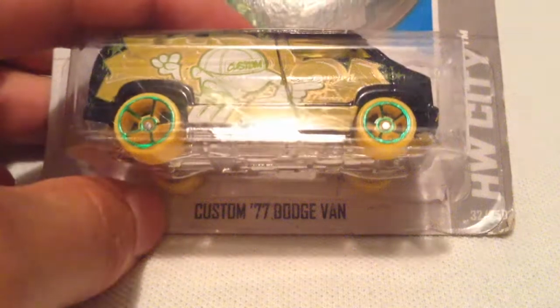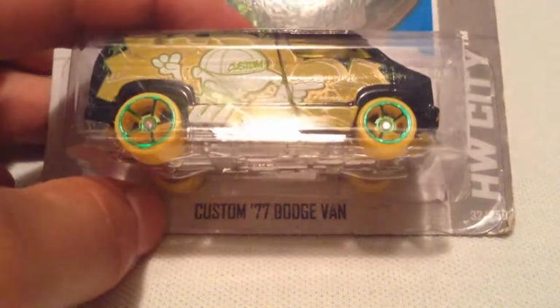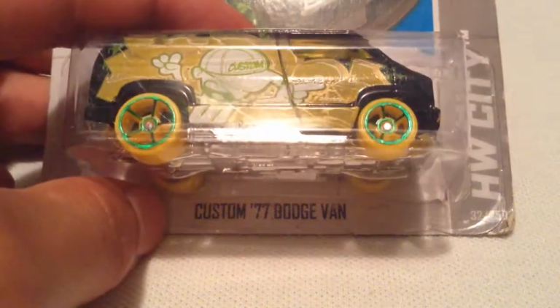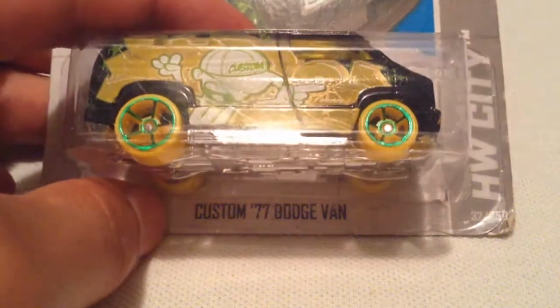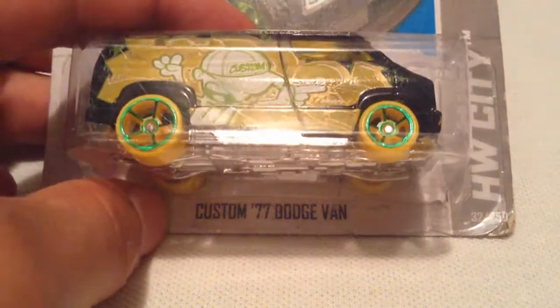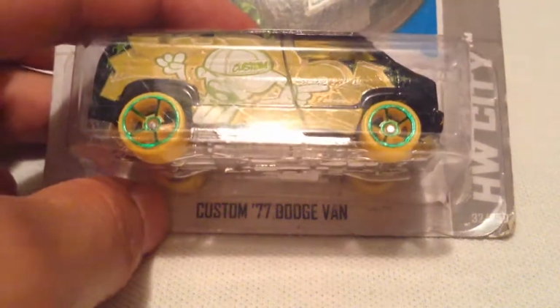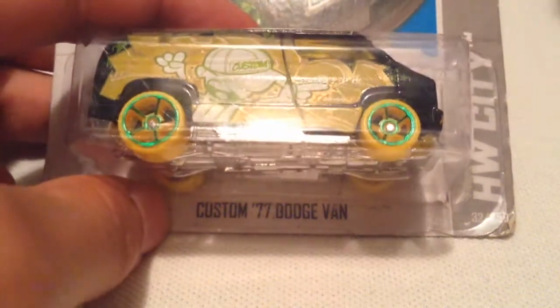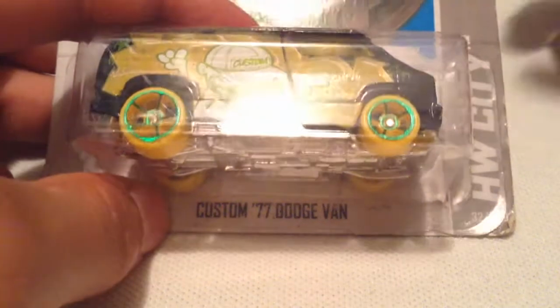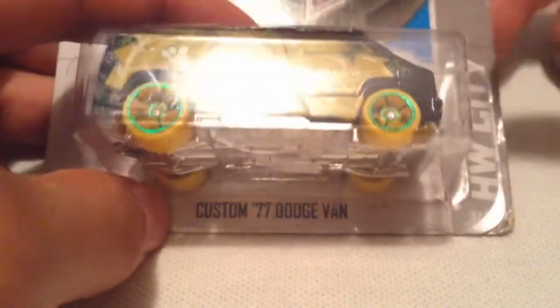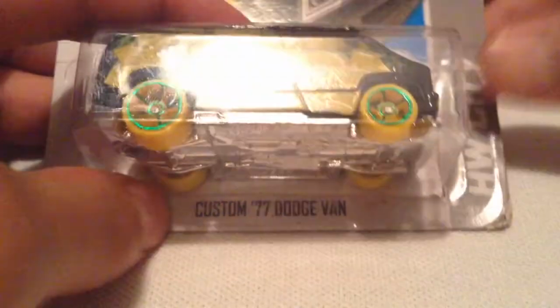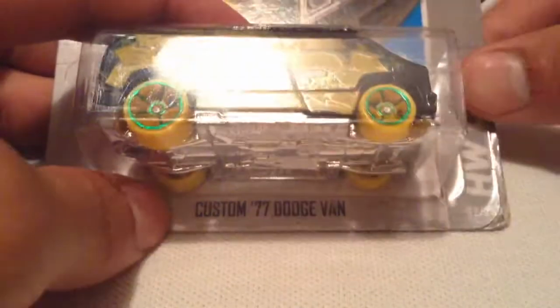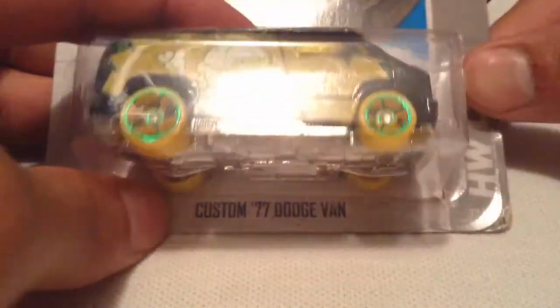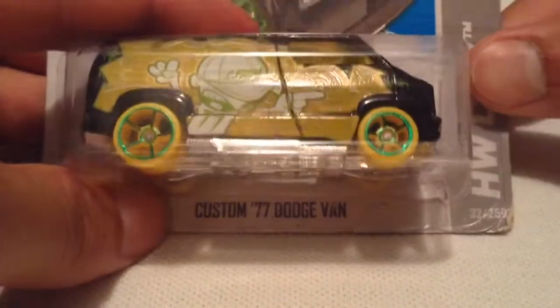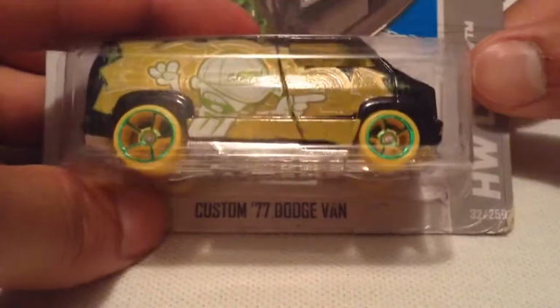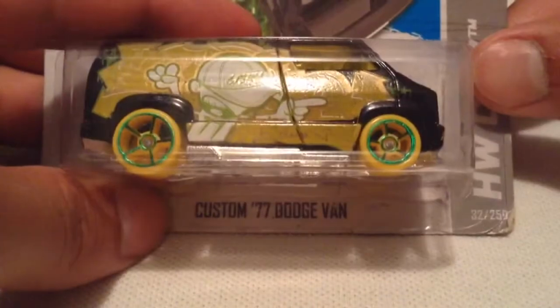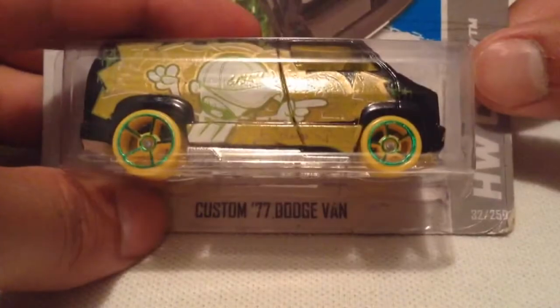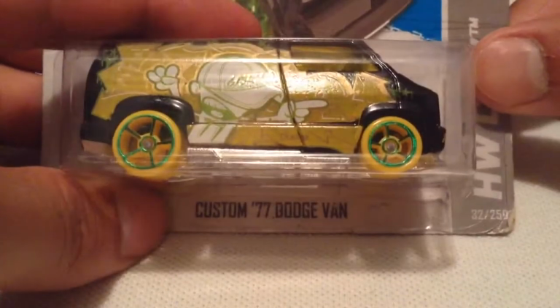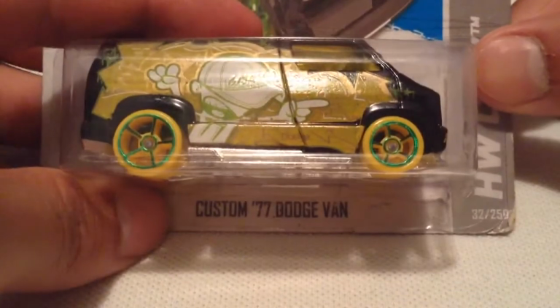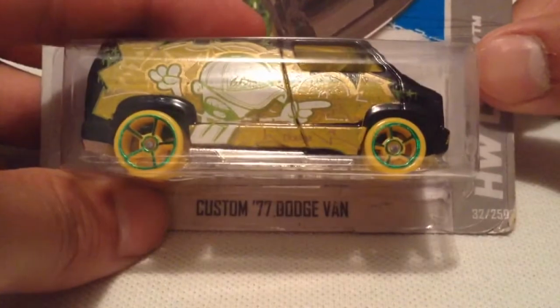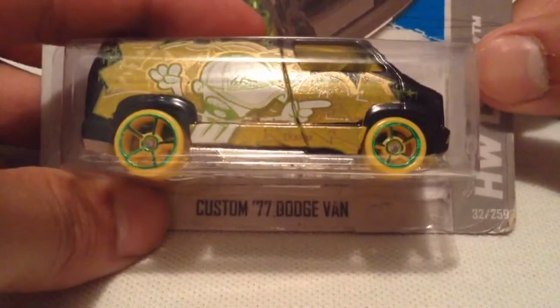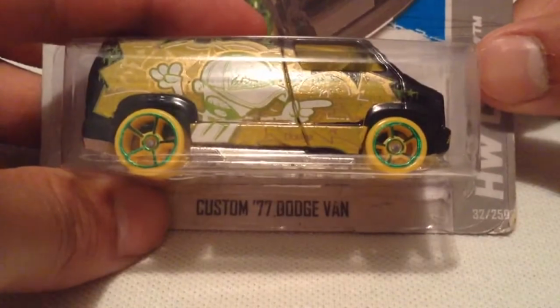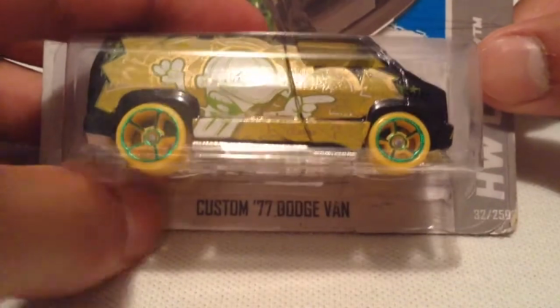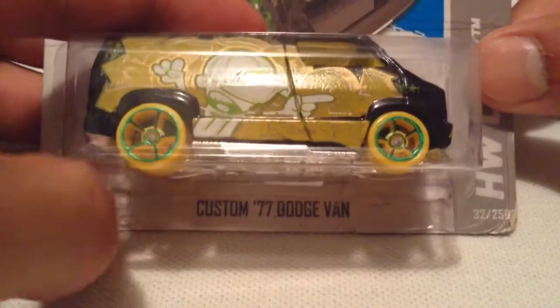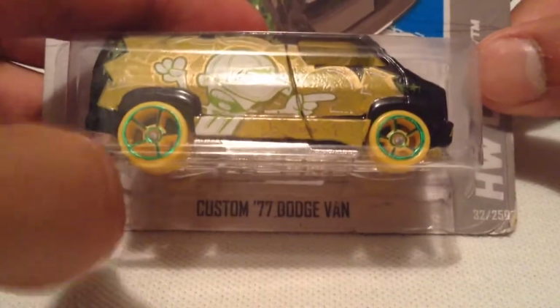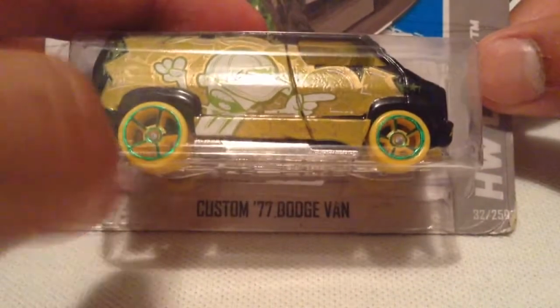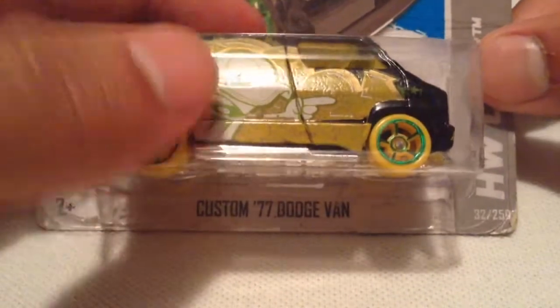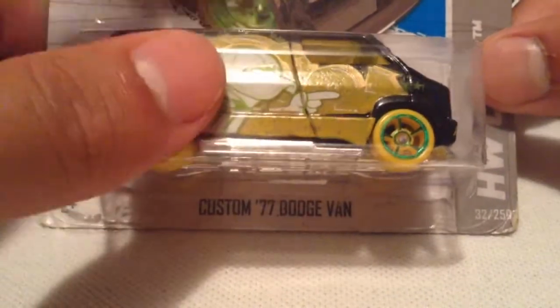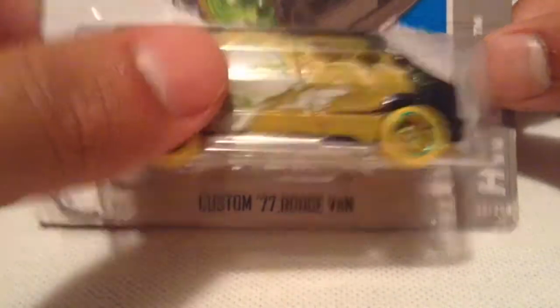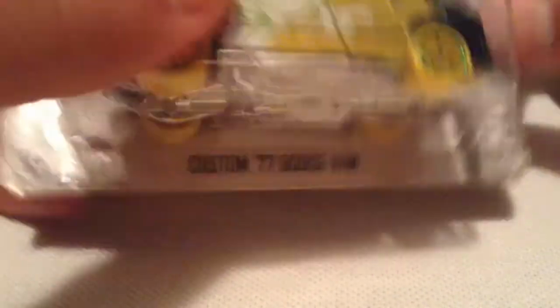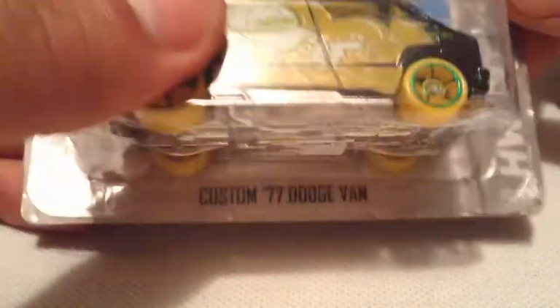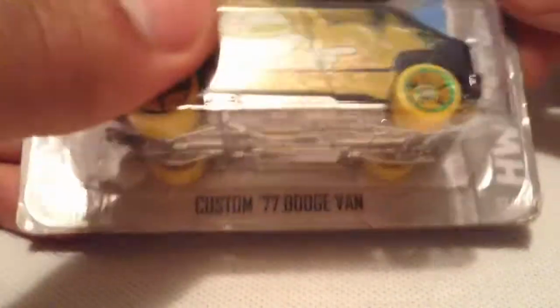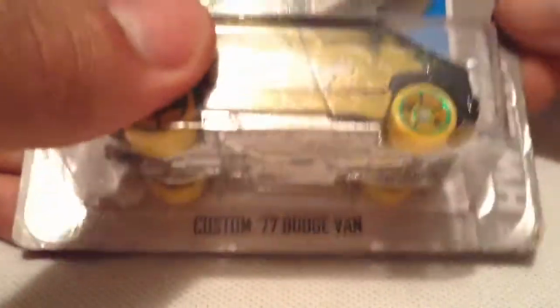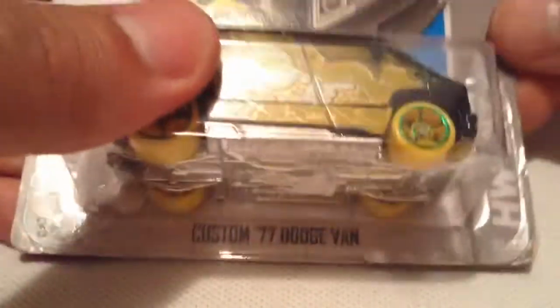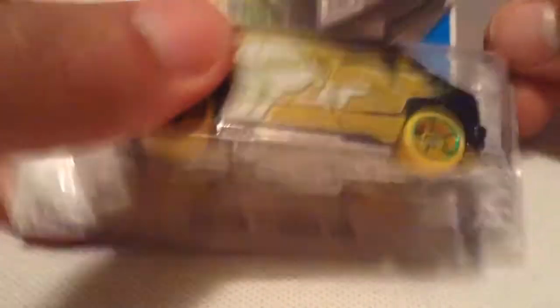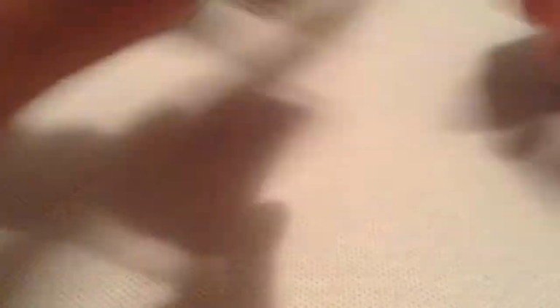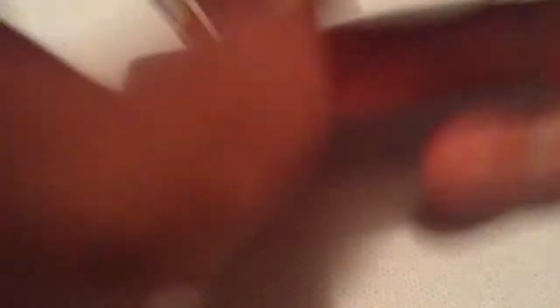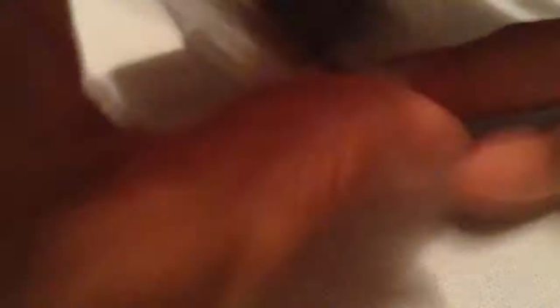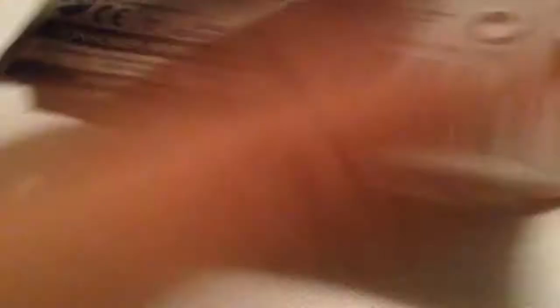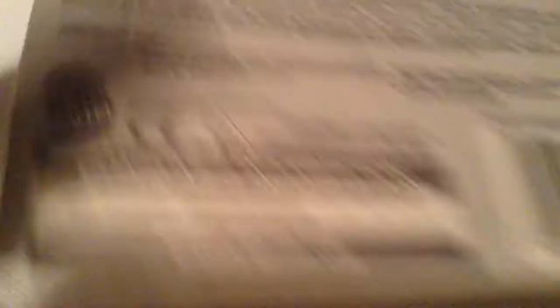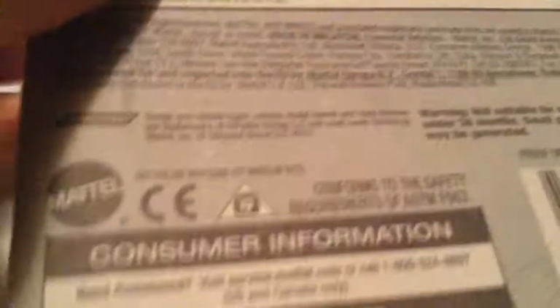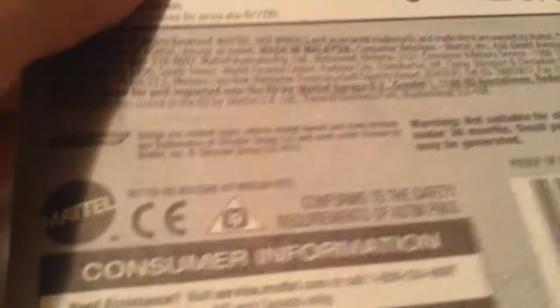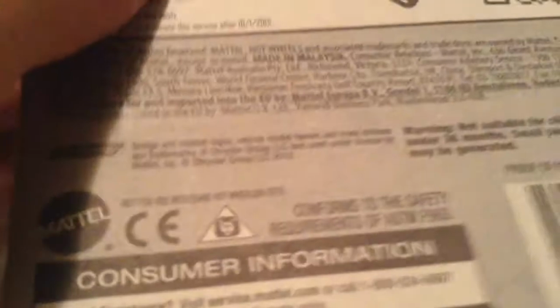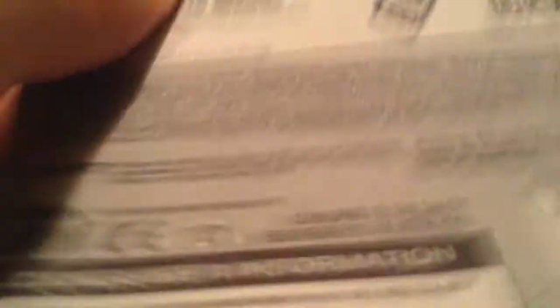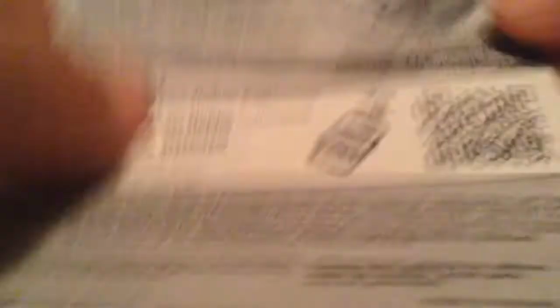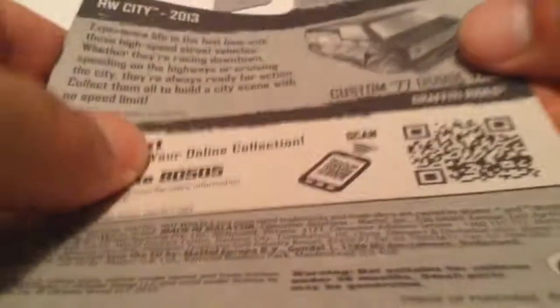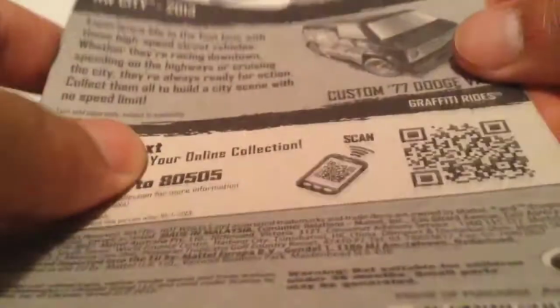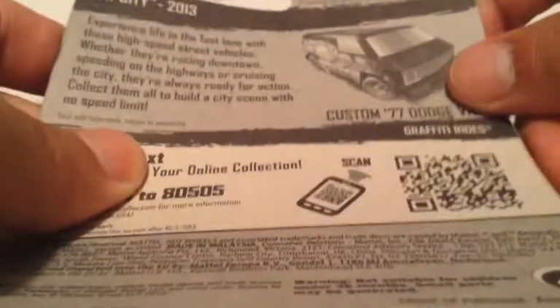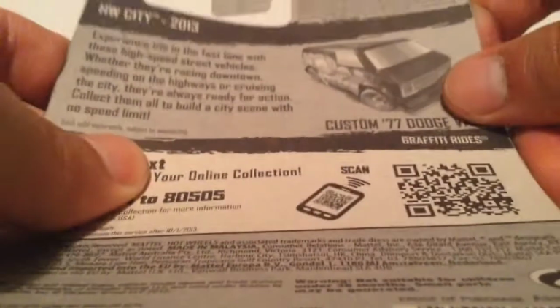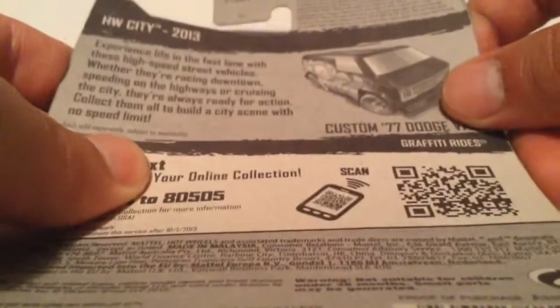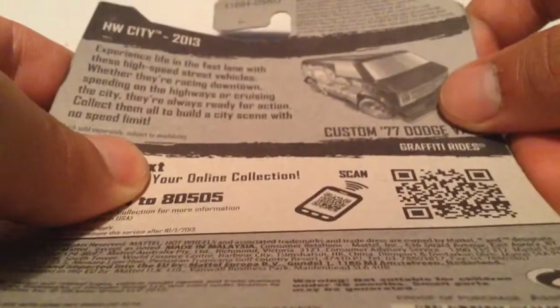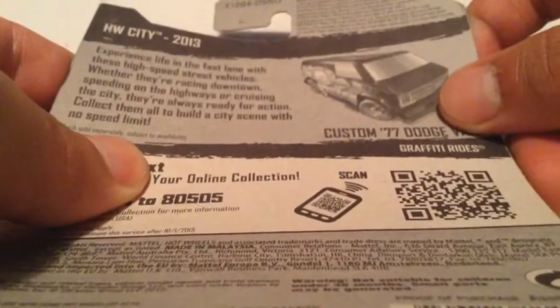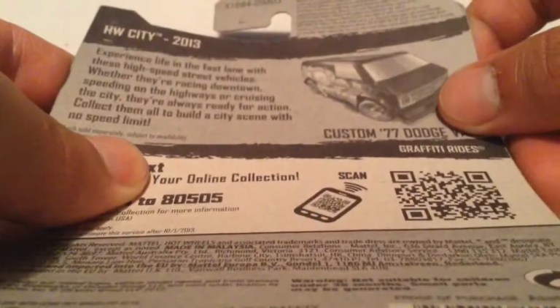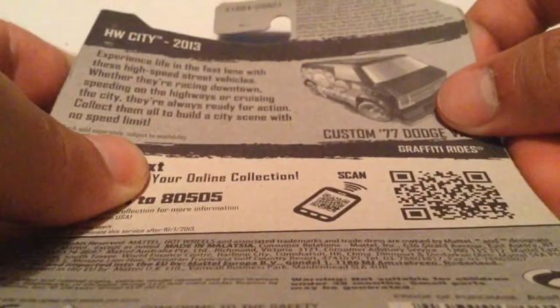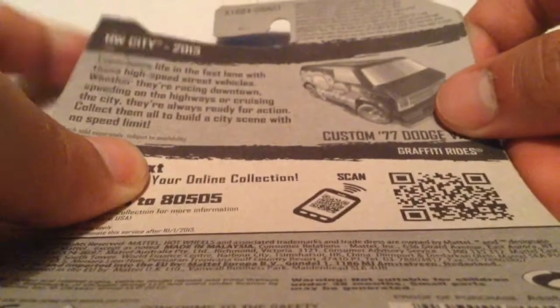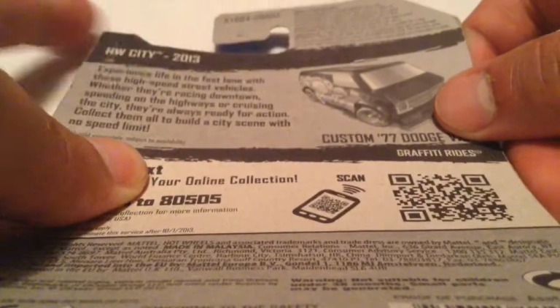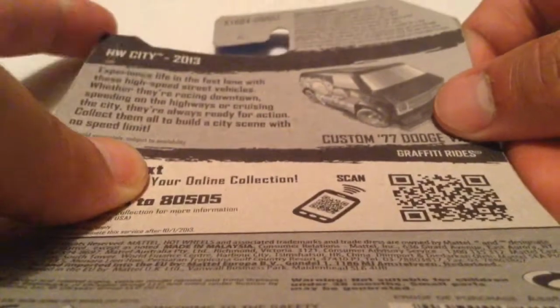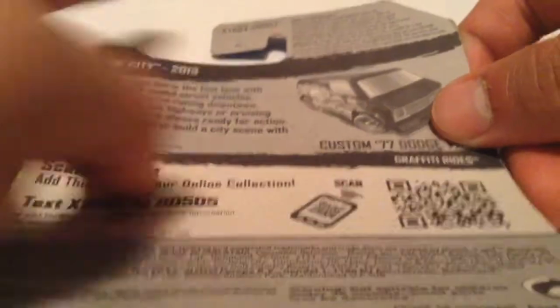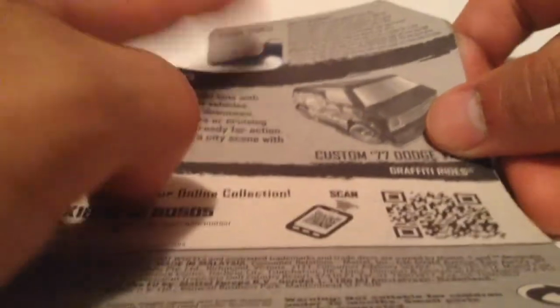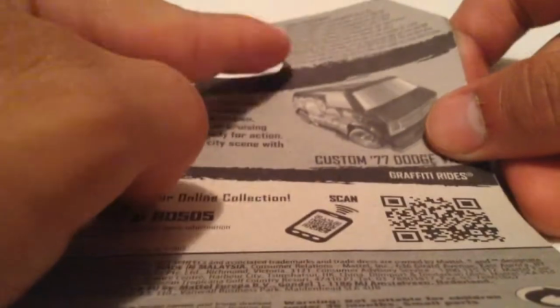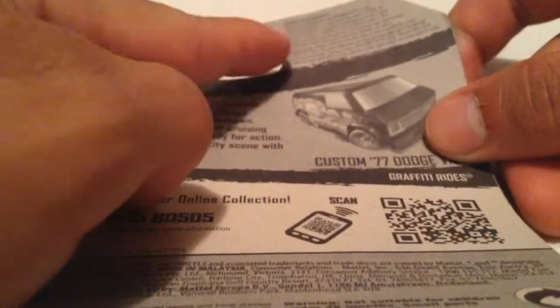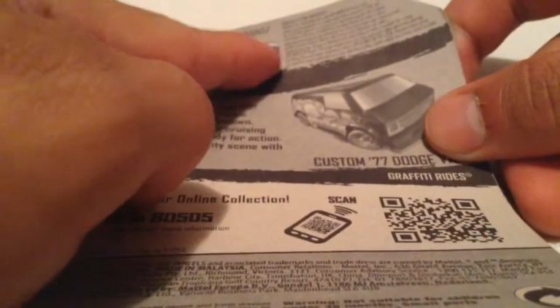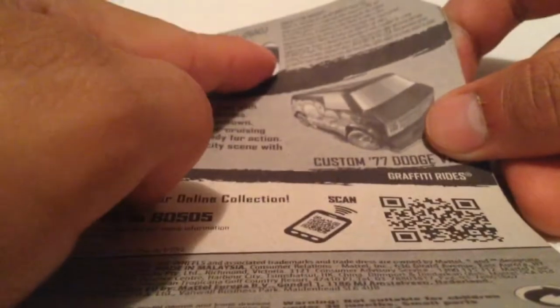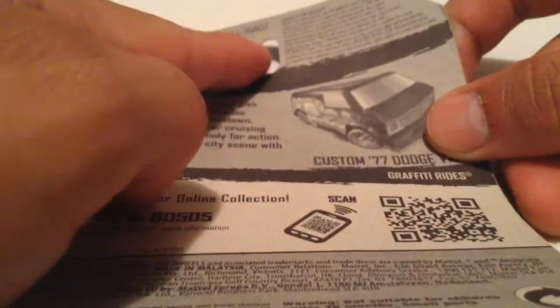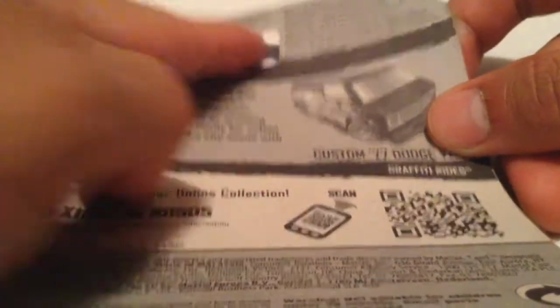Hey YouTube, it's me Julian. Here's the custom '77 Dodge Van. This is from 2013. It's a treasure hunt for our J-Case.